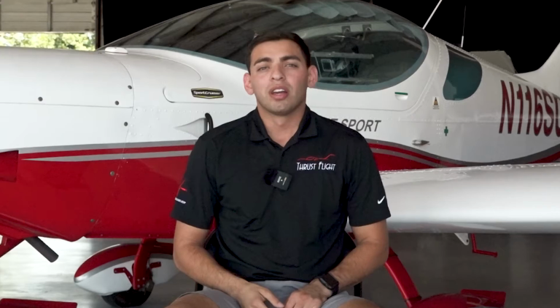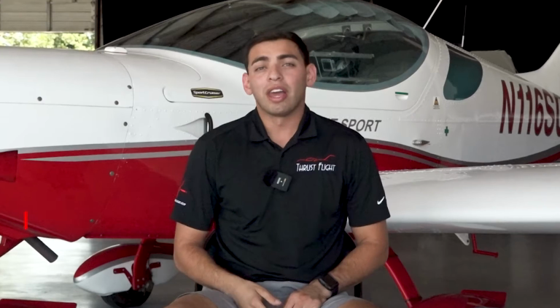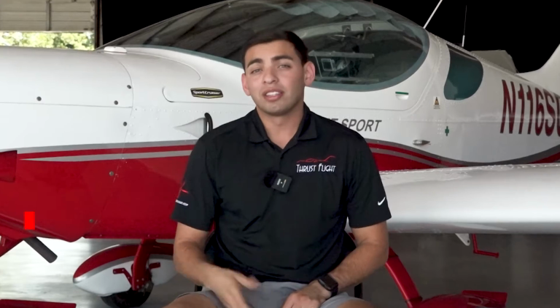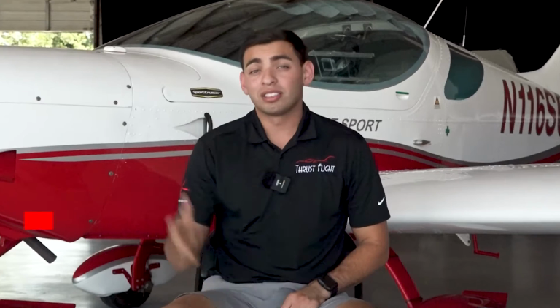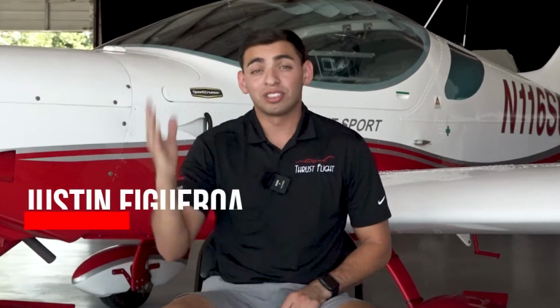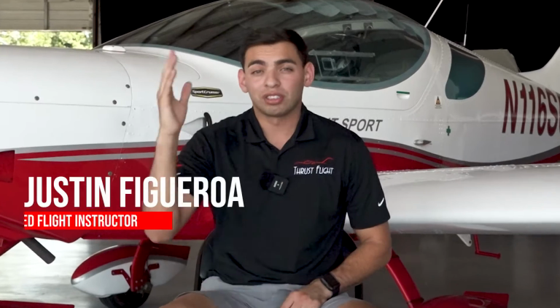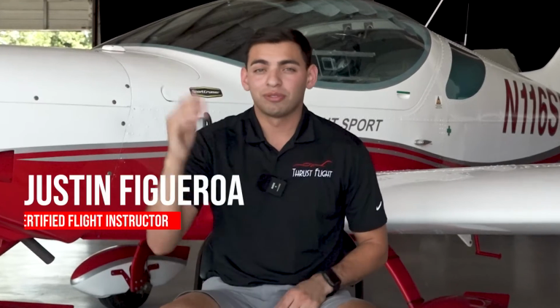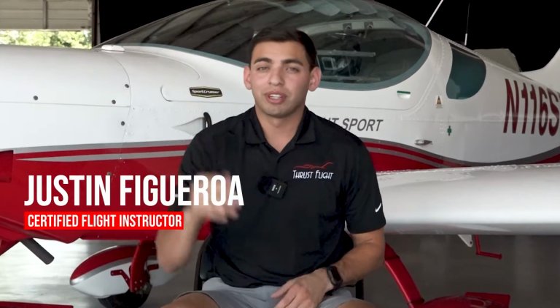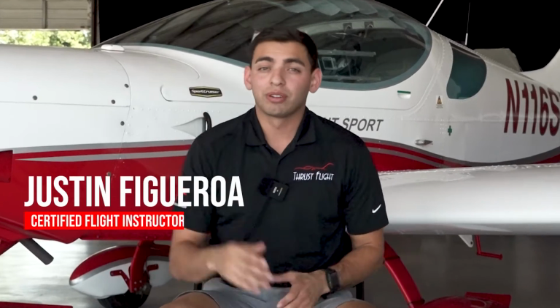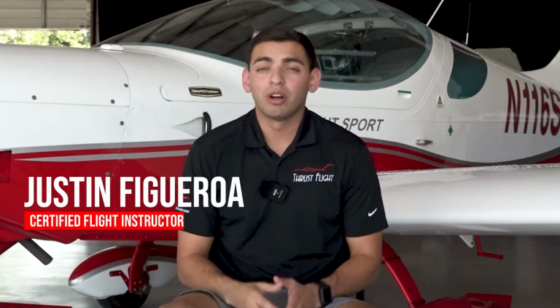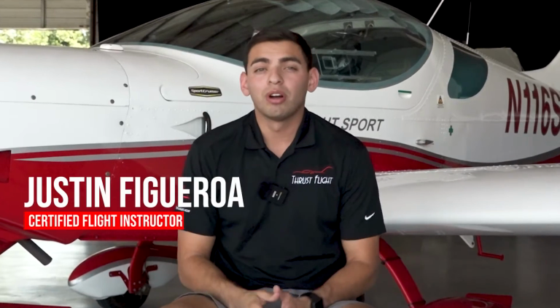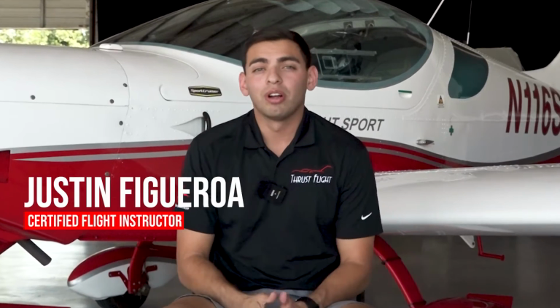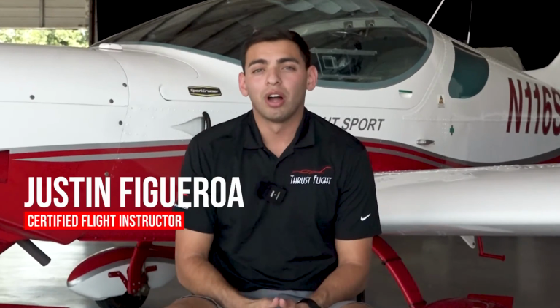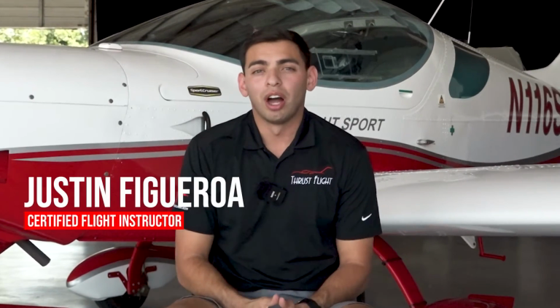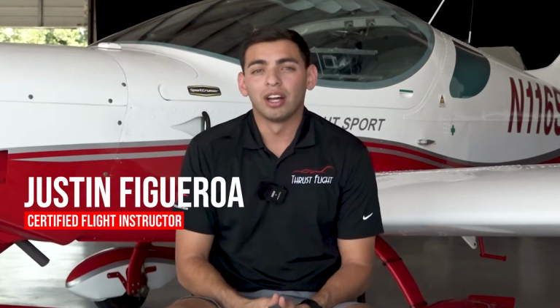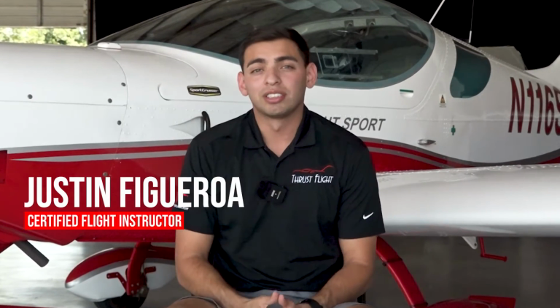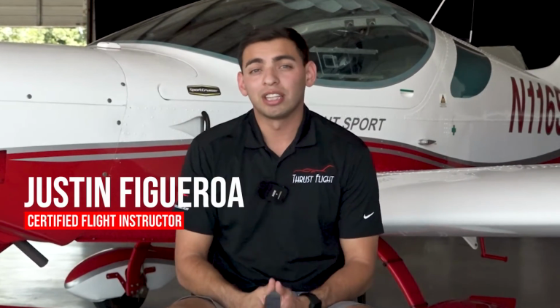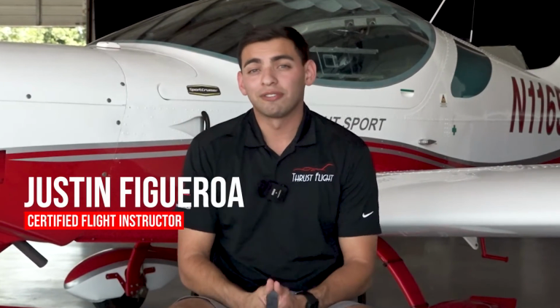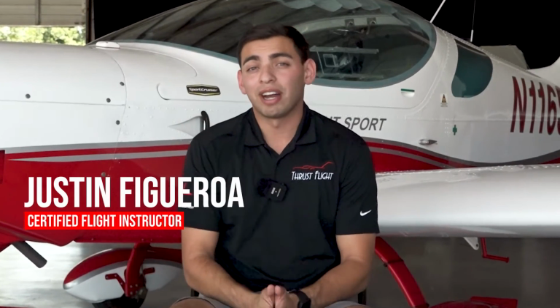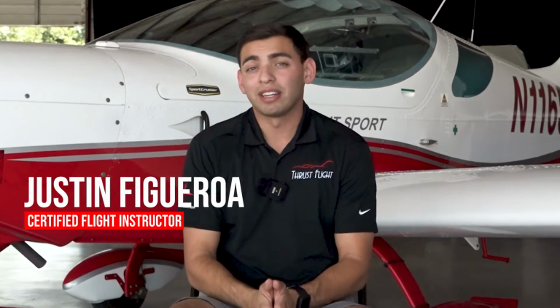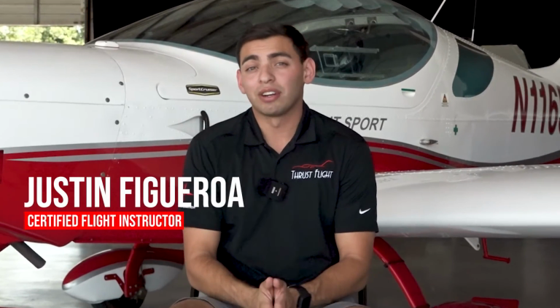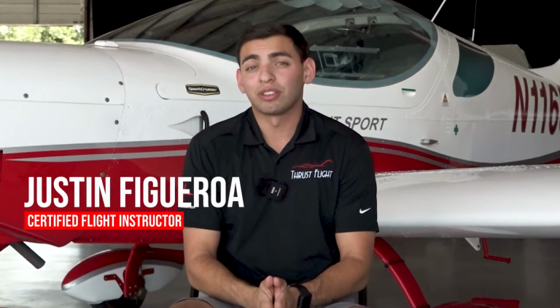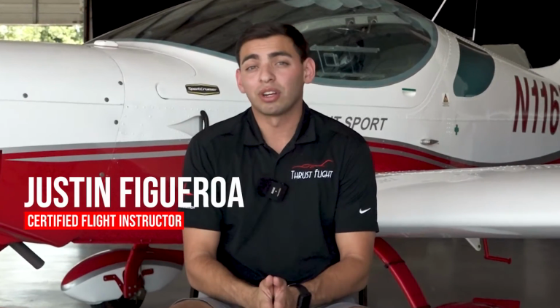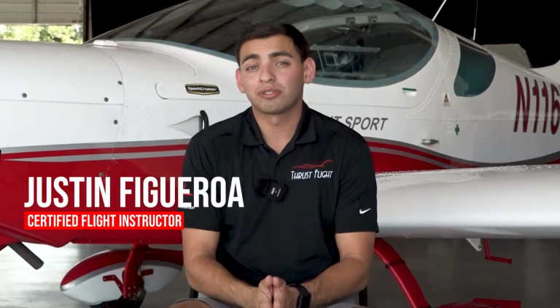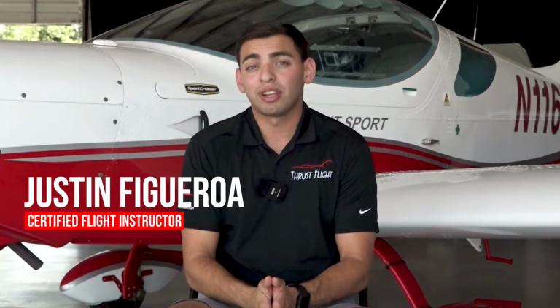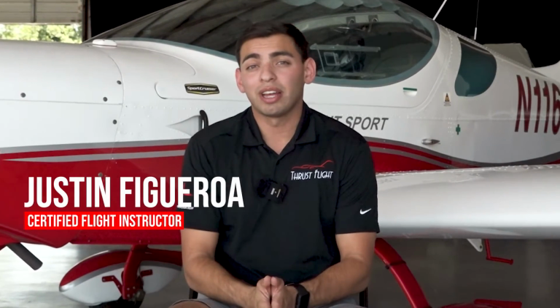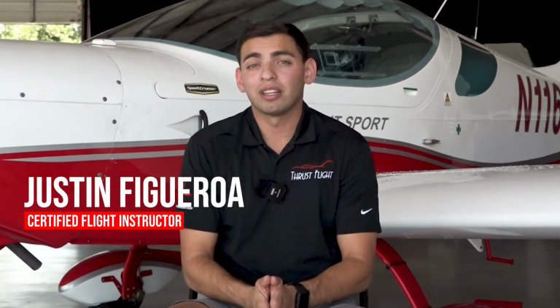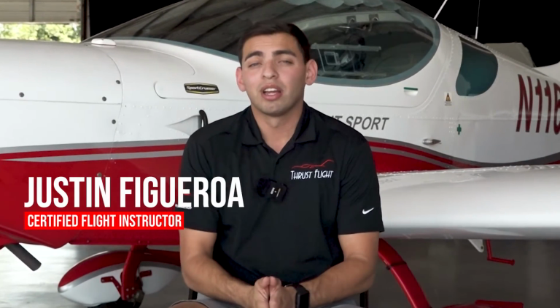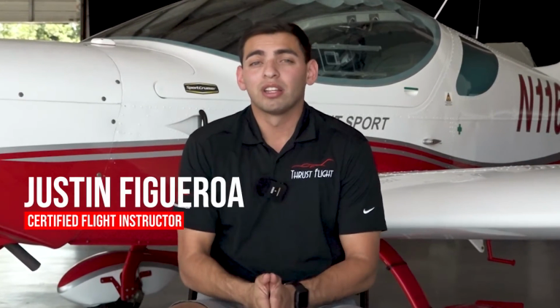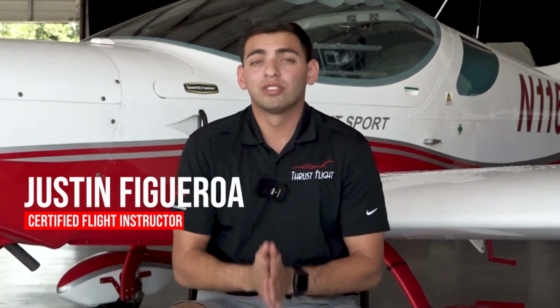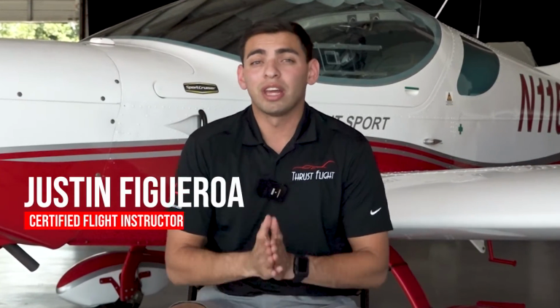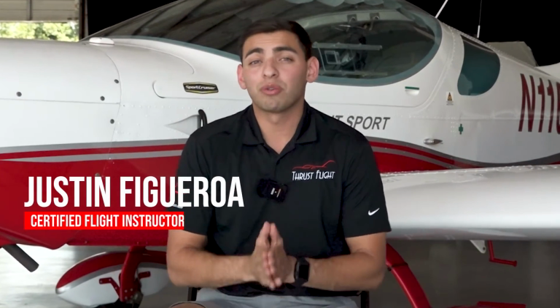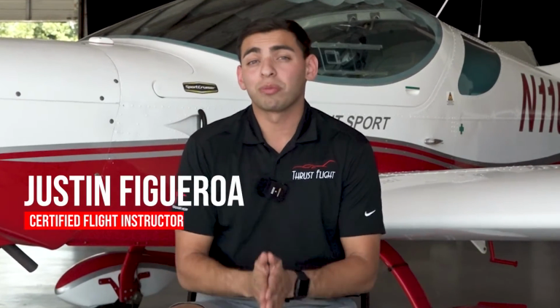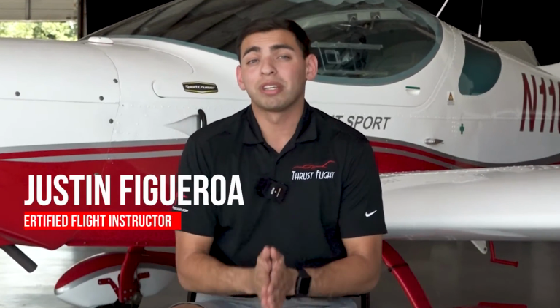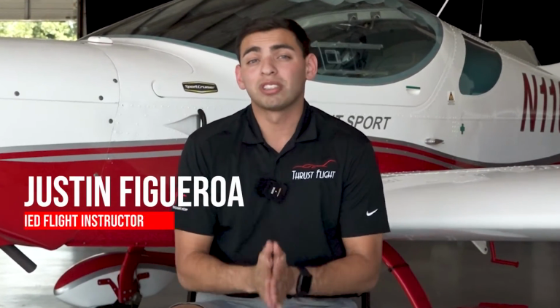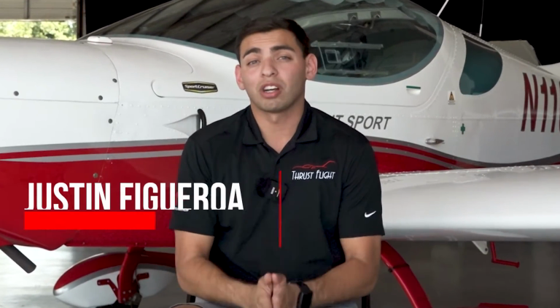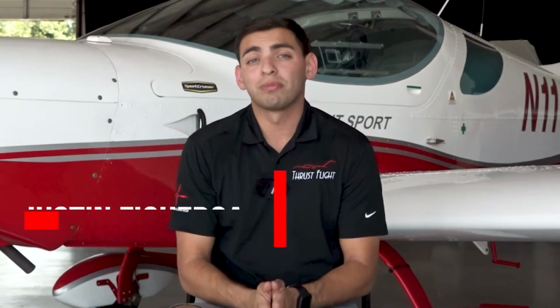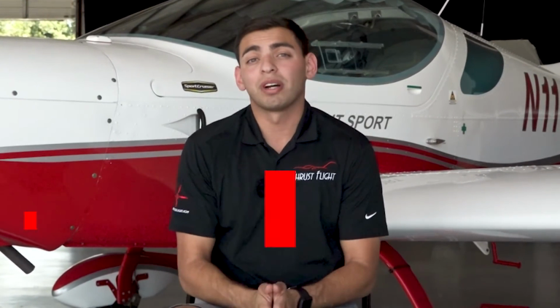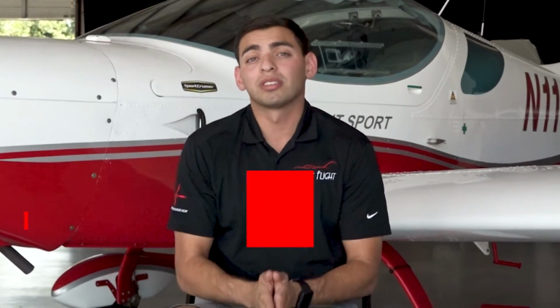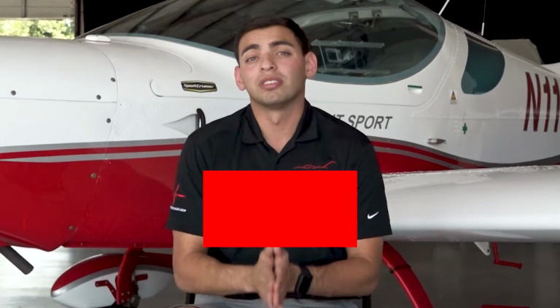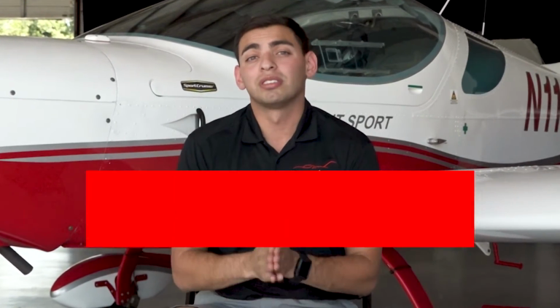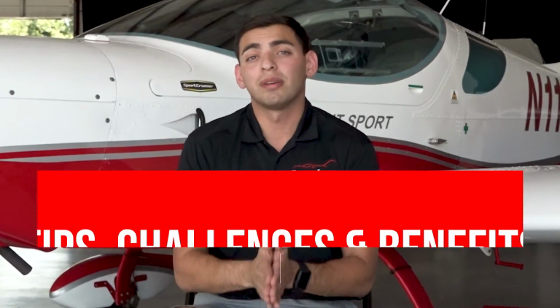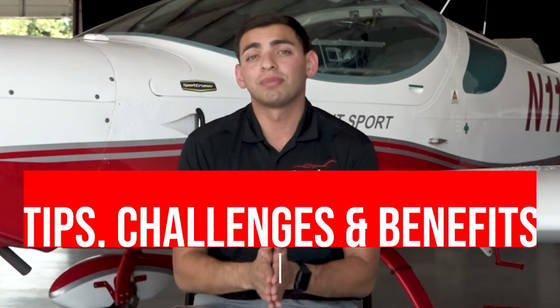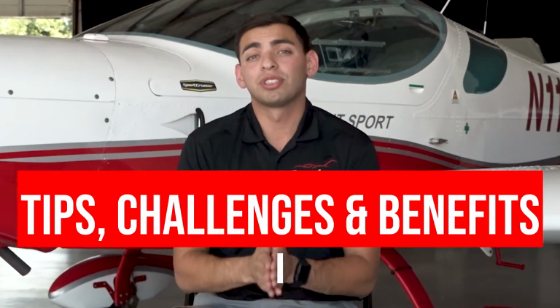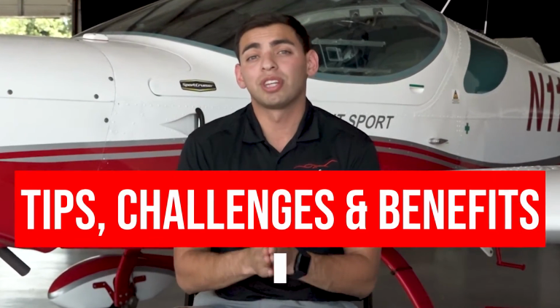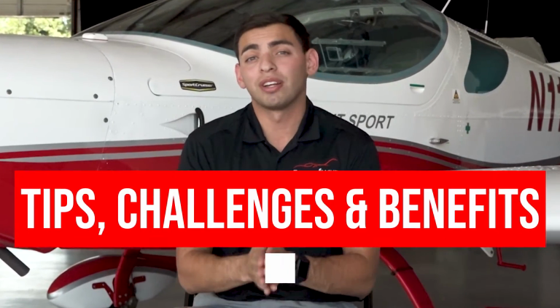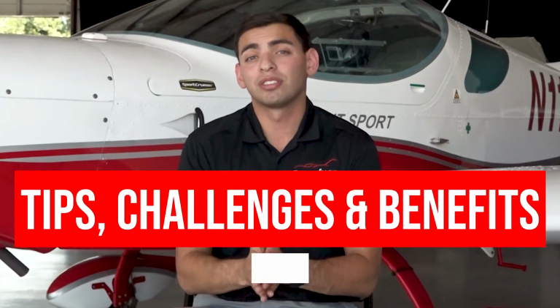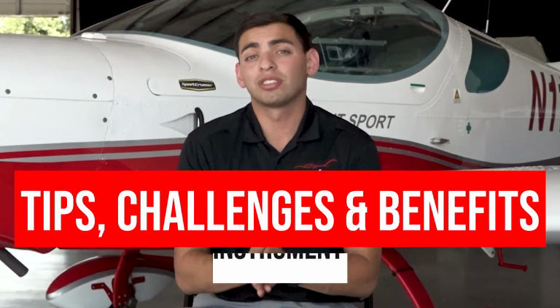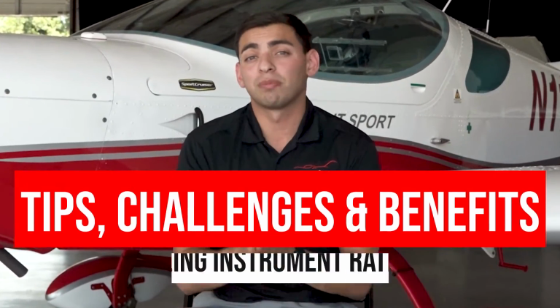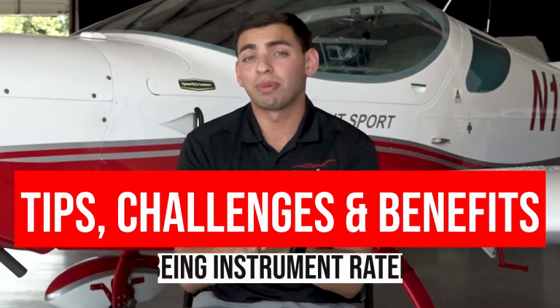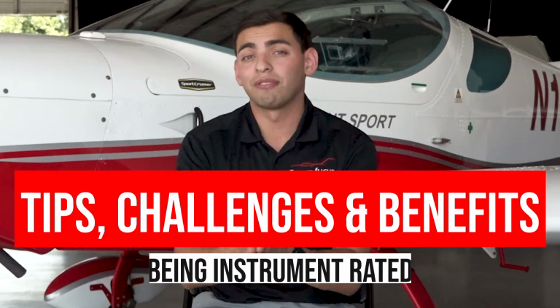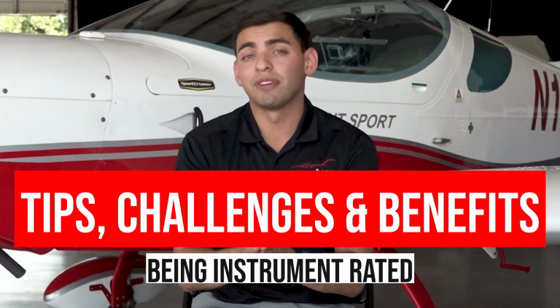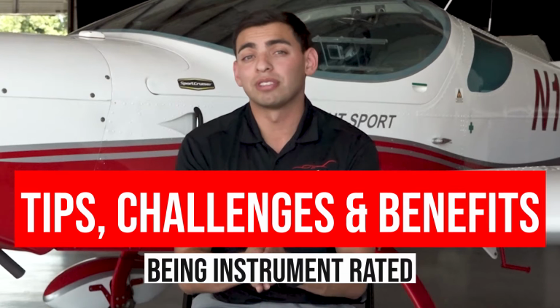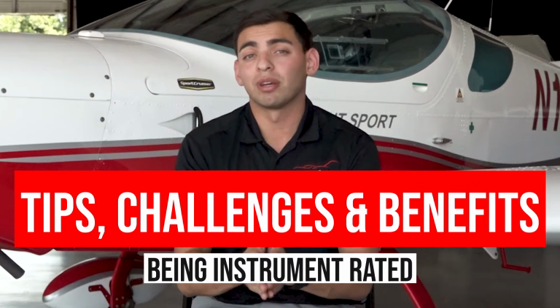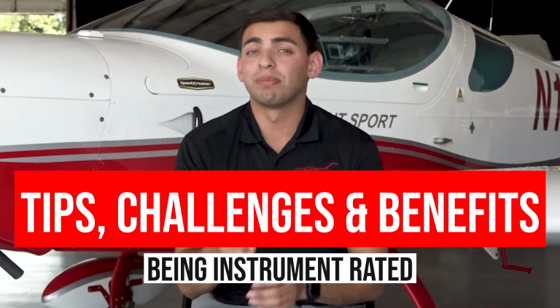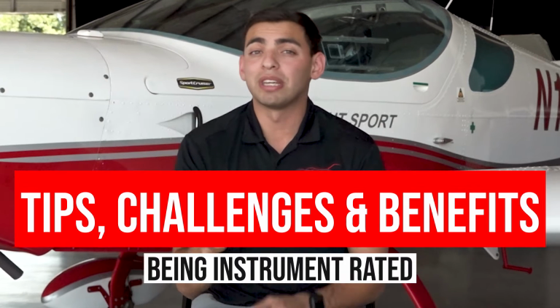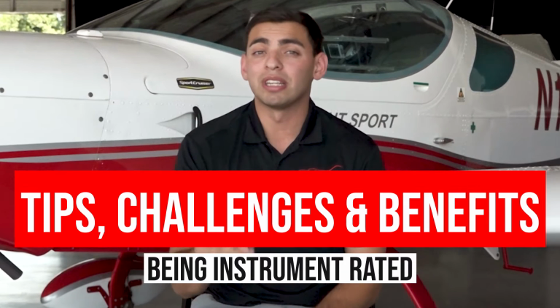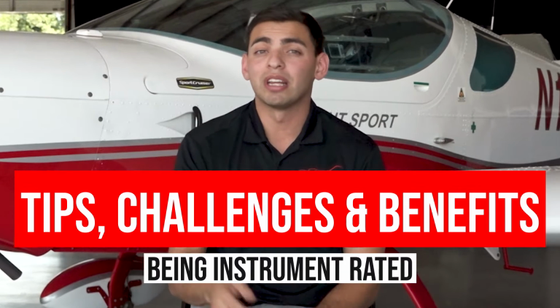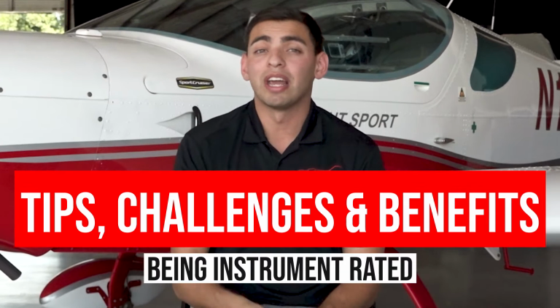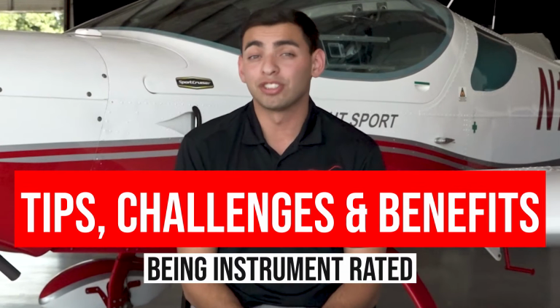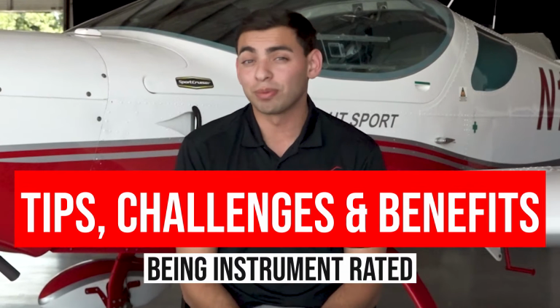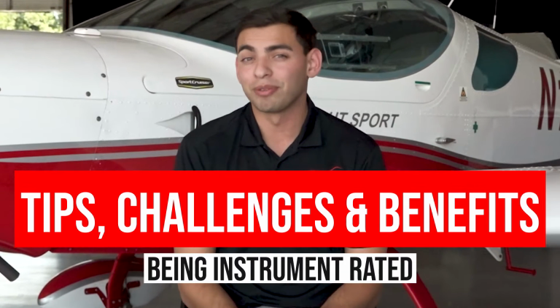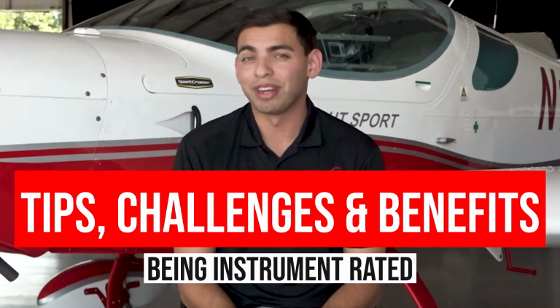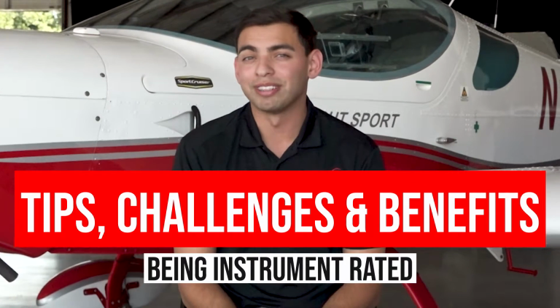Hey, this is Justin Figueroa, CFI here at ThrustFlight. Today we're going to be talking about the tips, challenges, and benefits of being instrument rated.